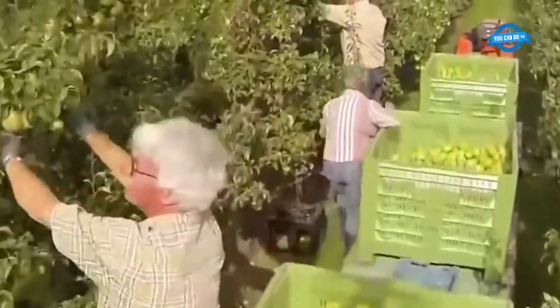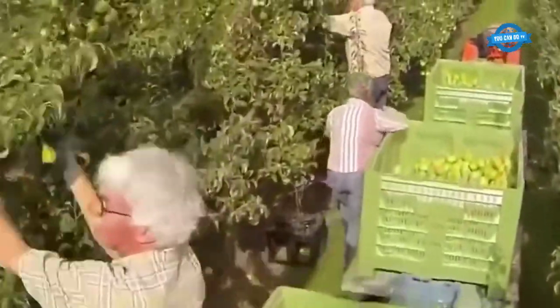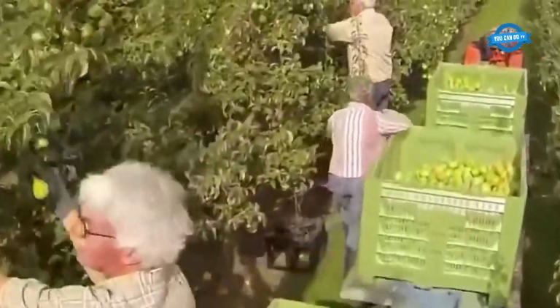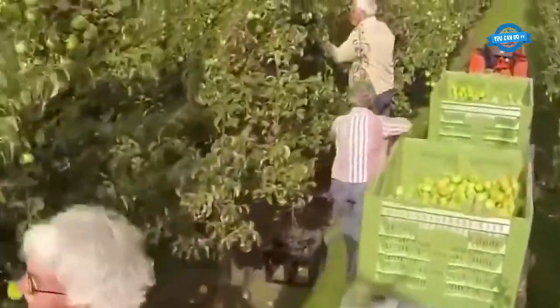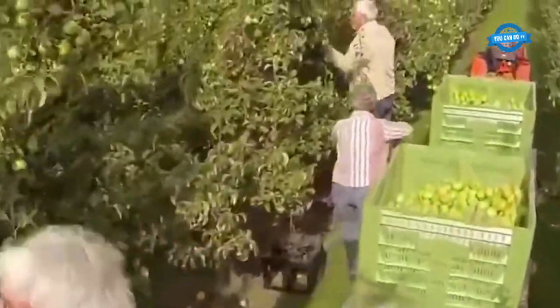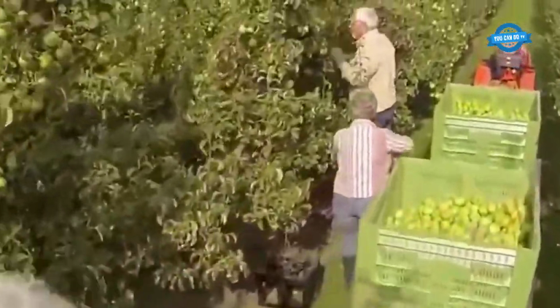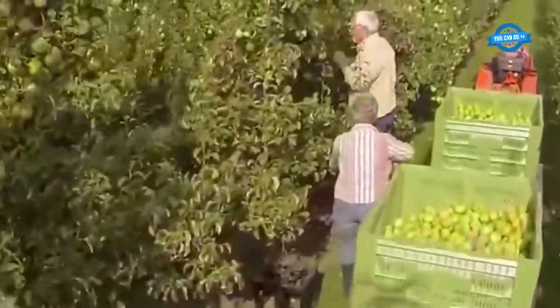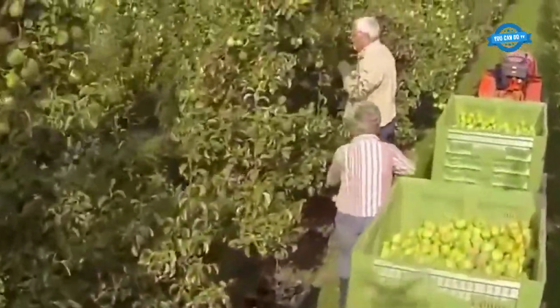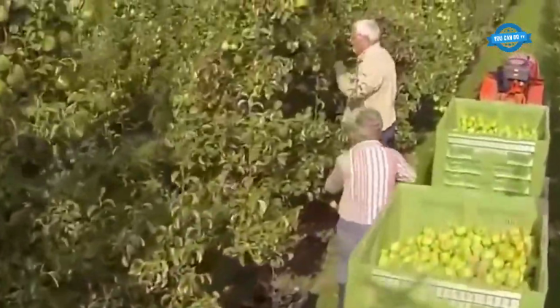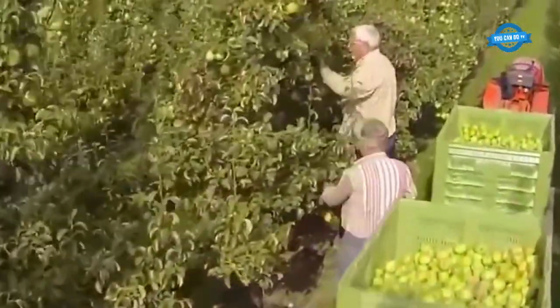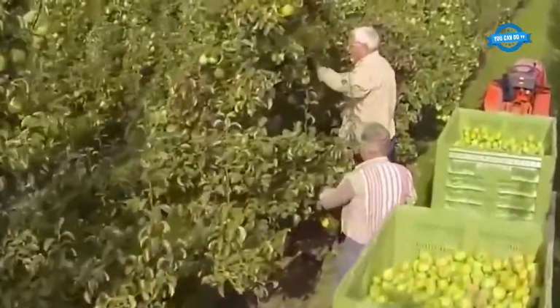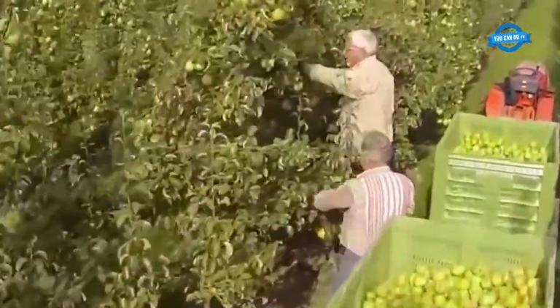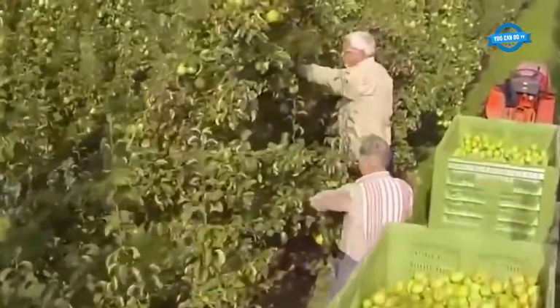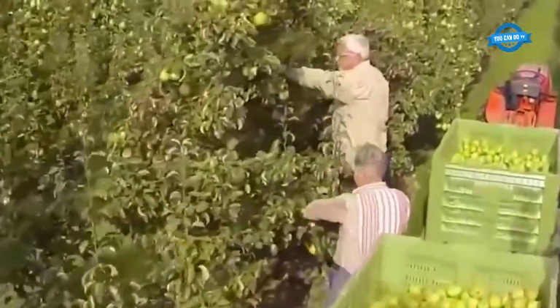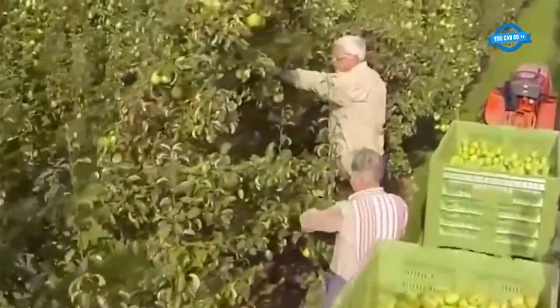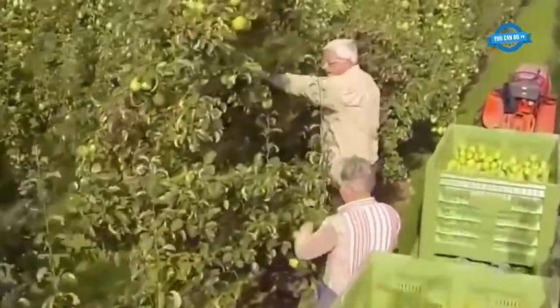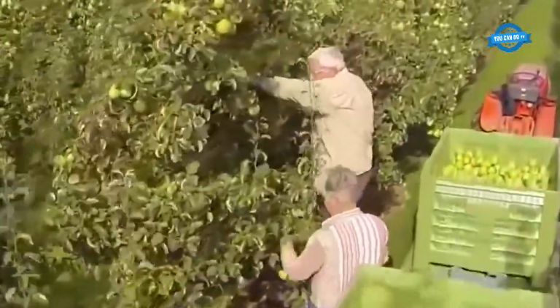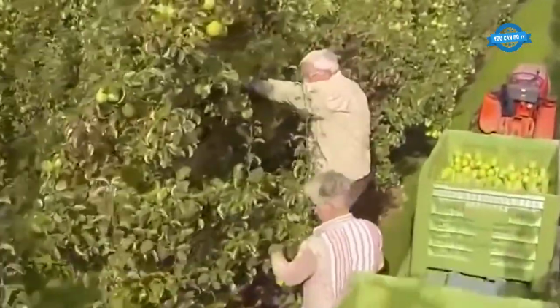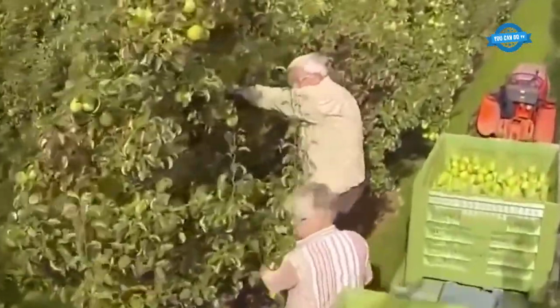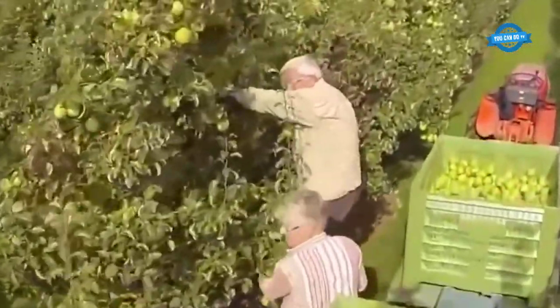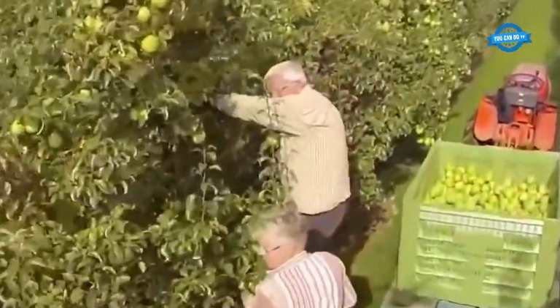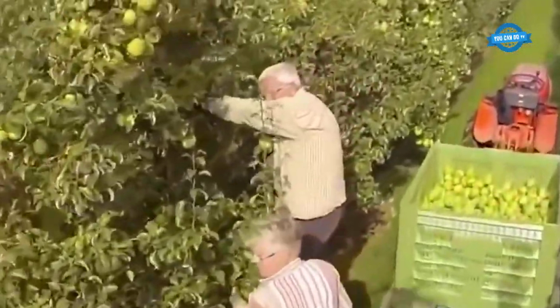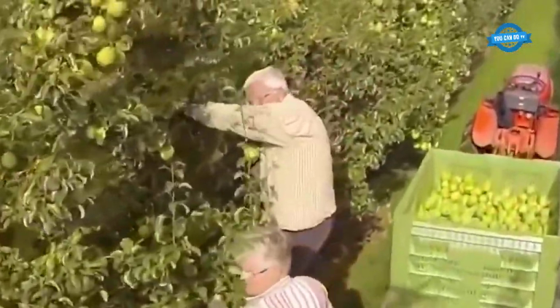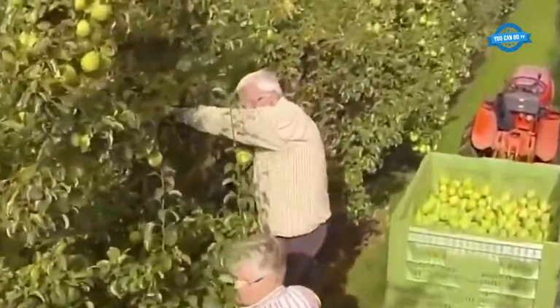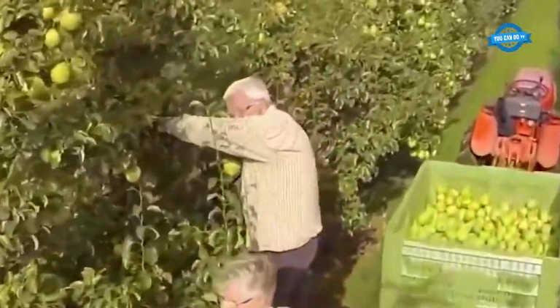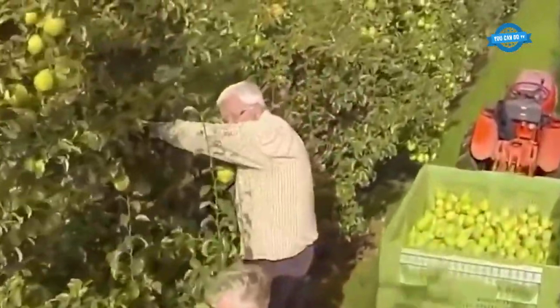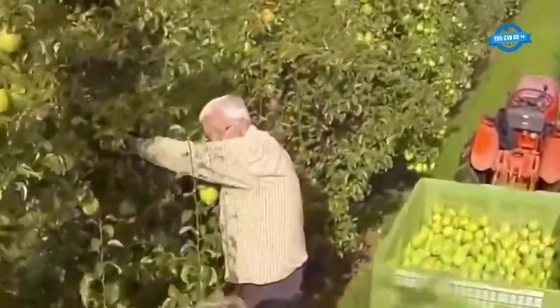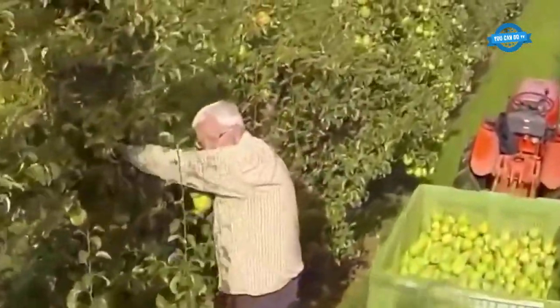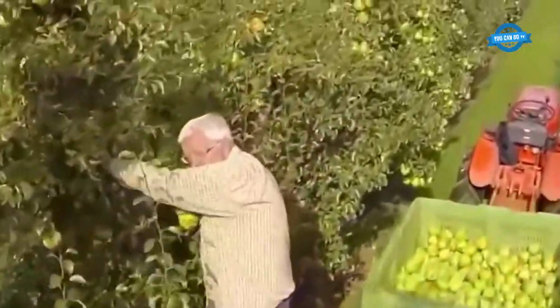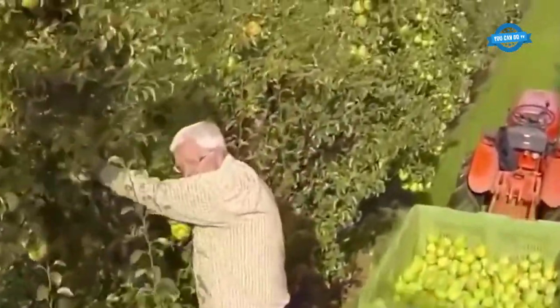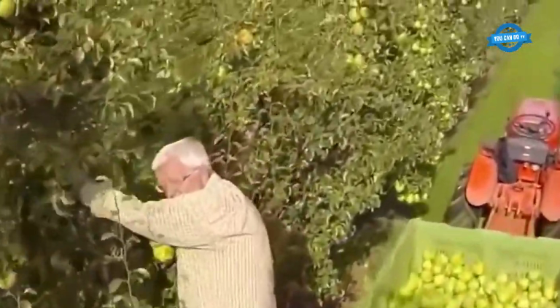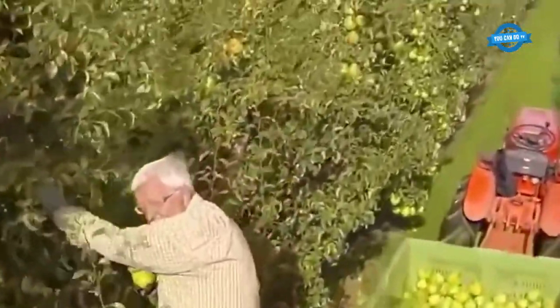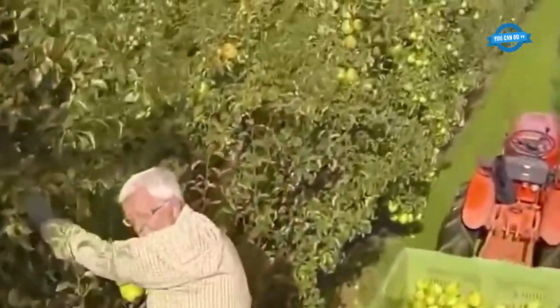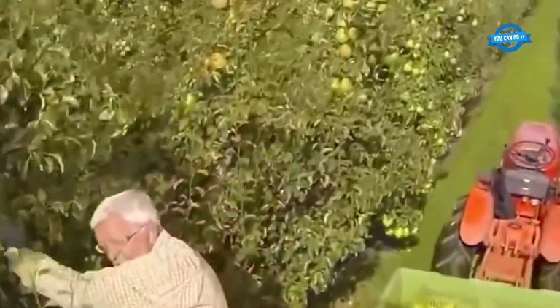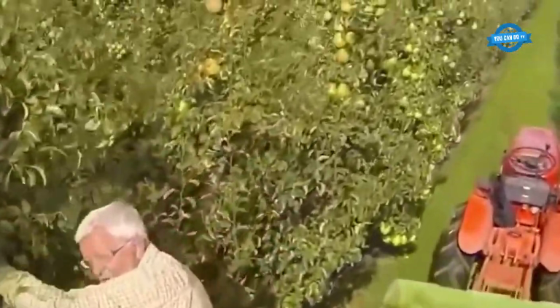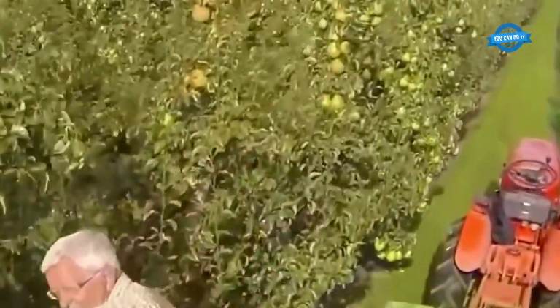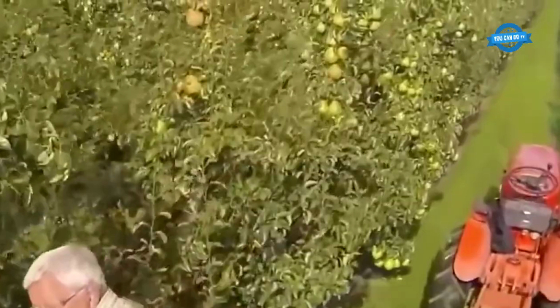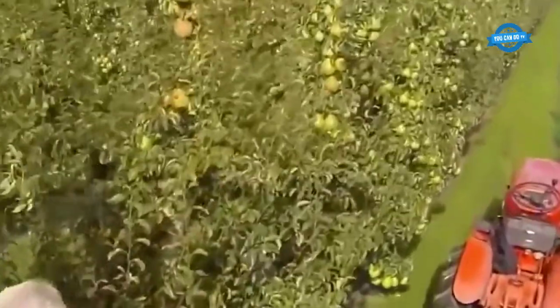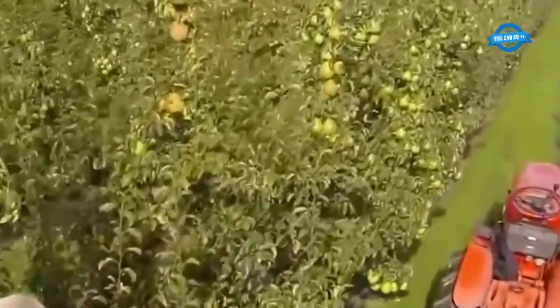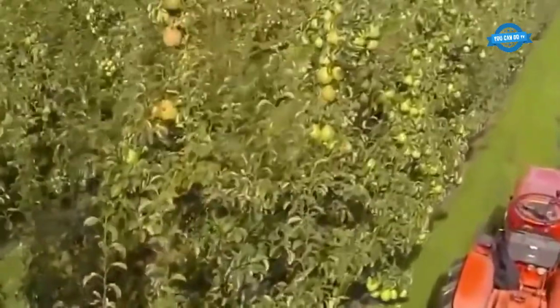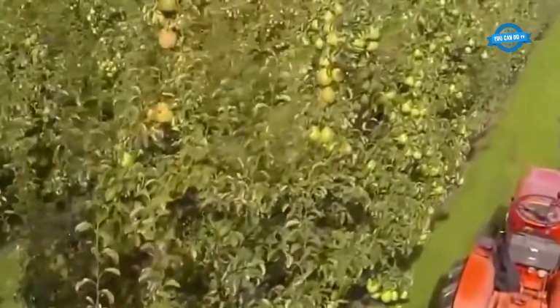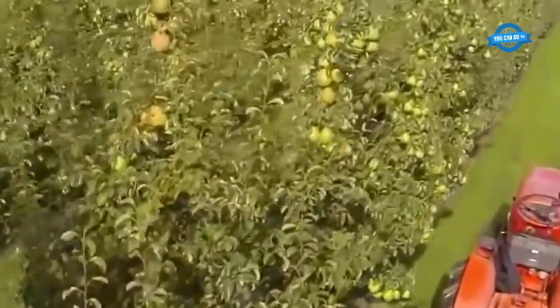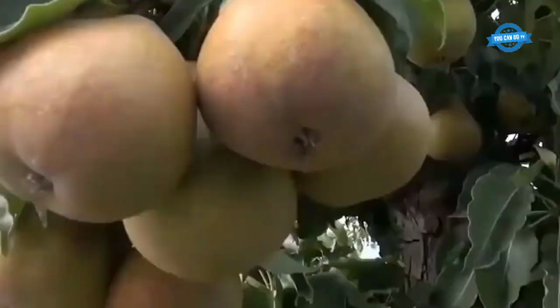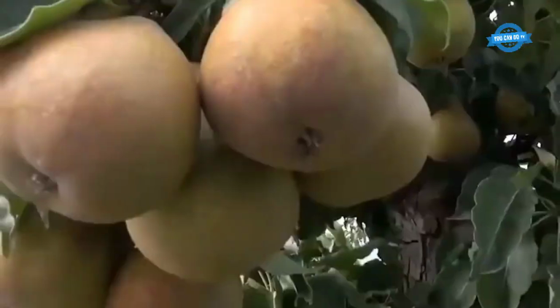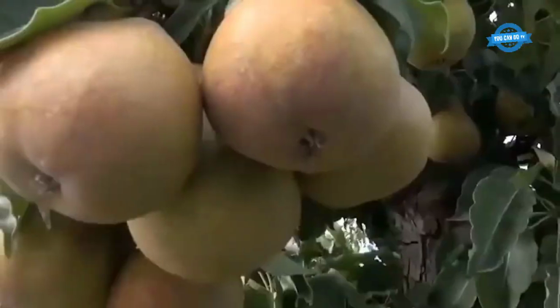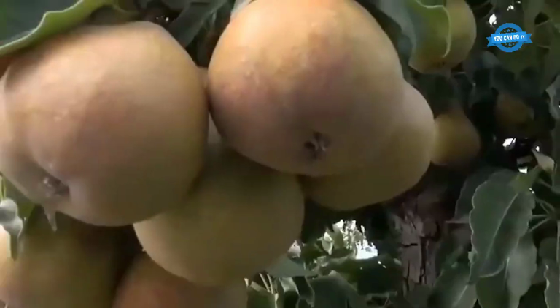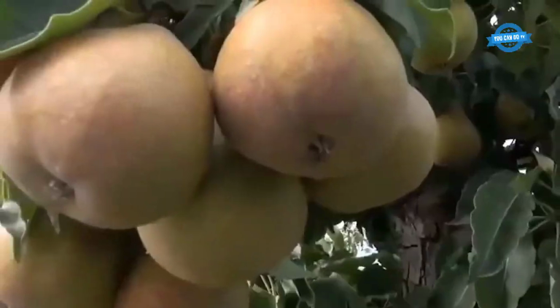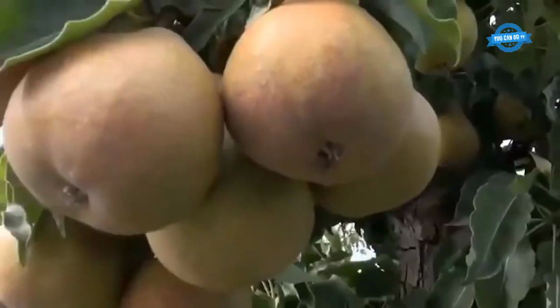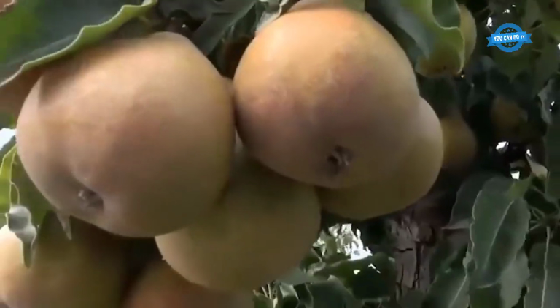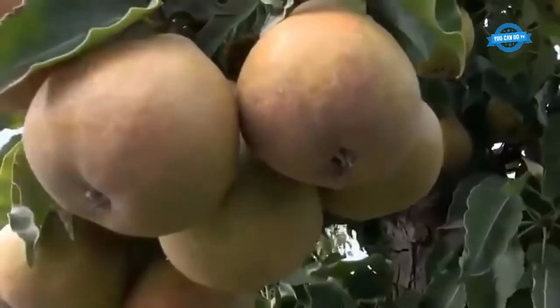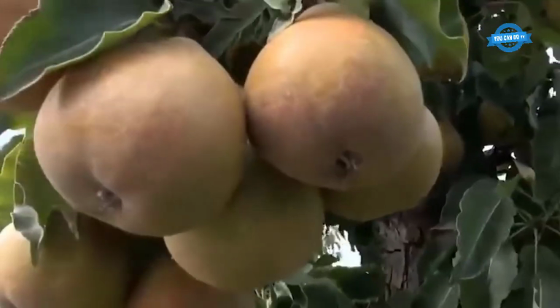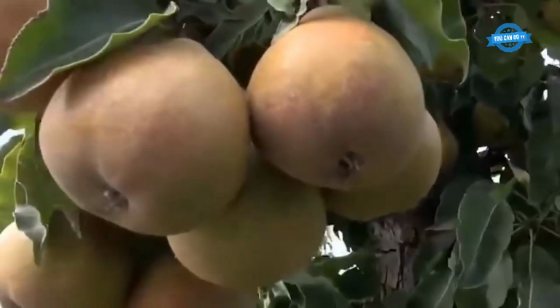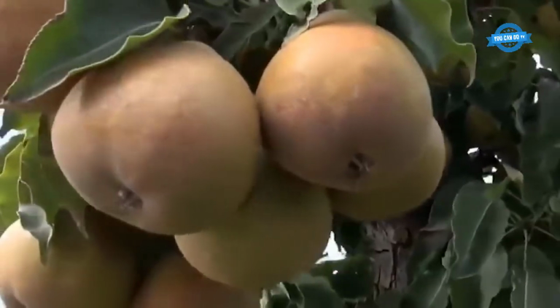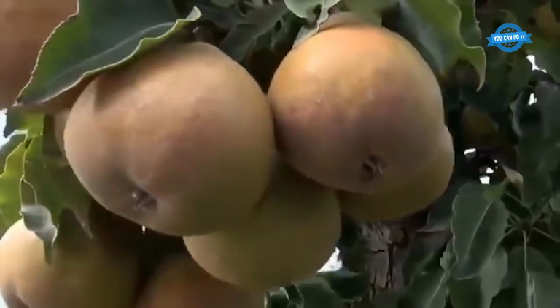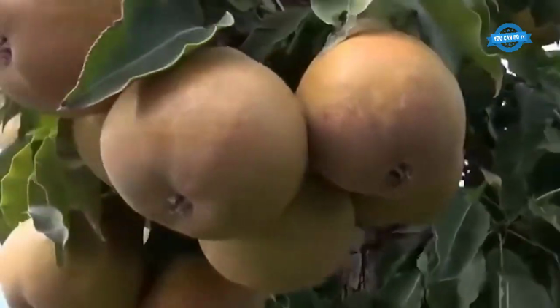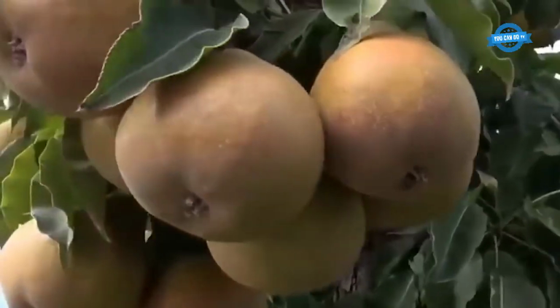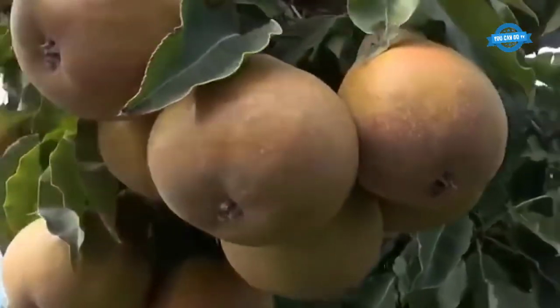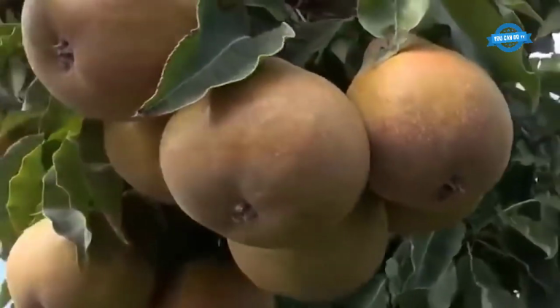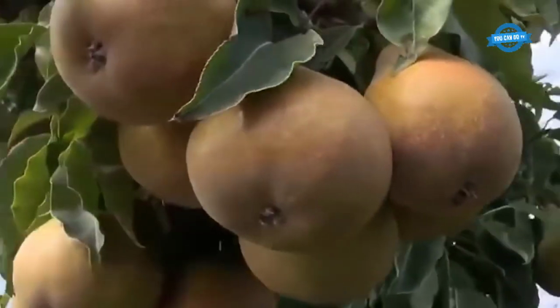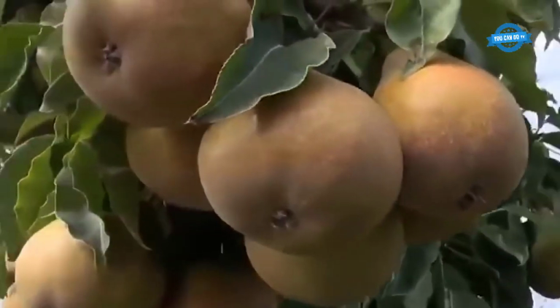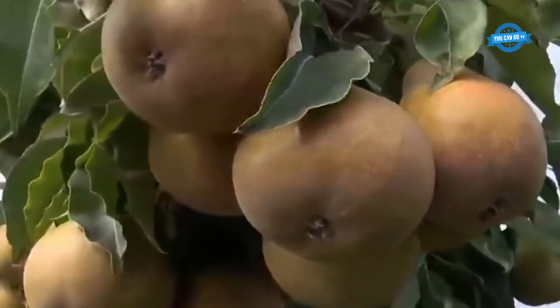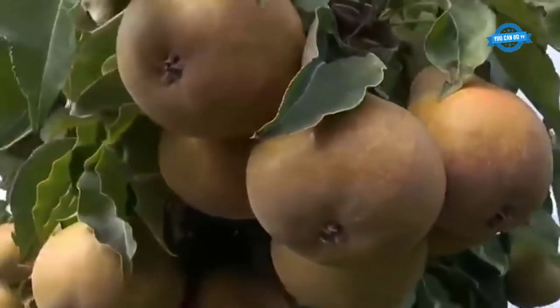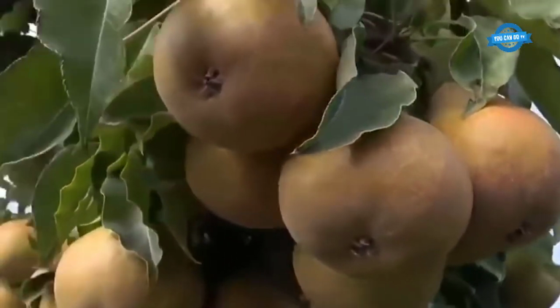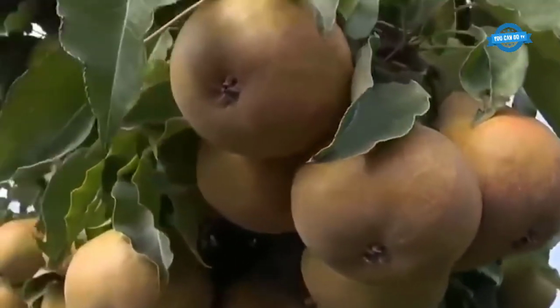Harvesting machinery is very simple — just linked trailers. The farmer picks the fruit one by one and loads it on the trailer.